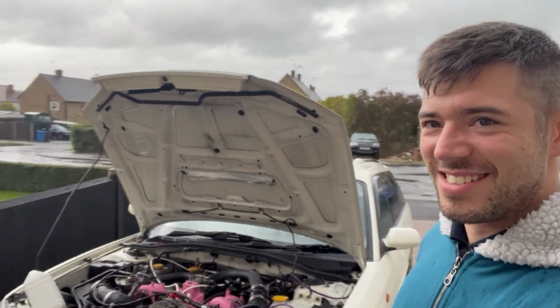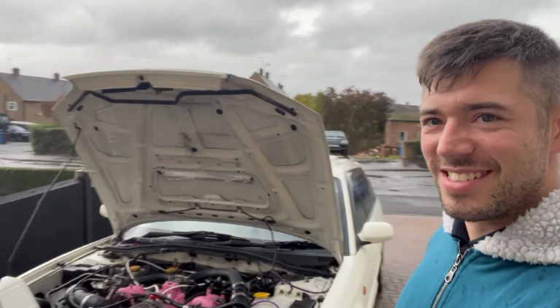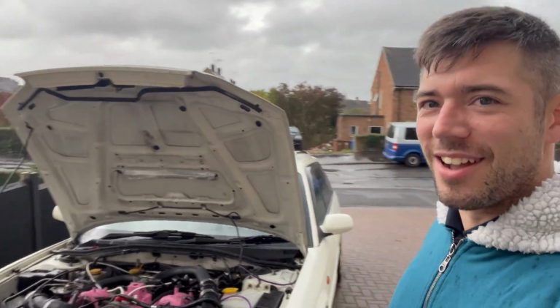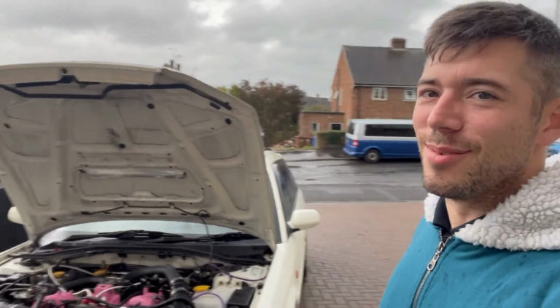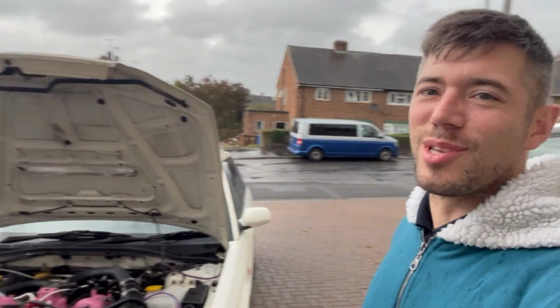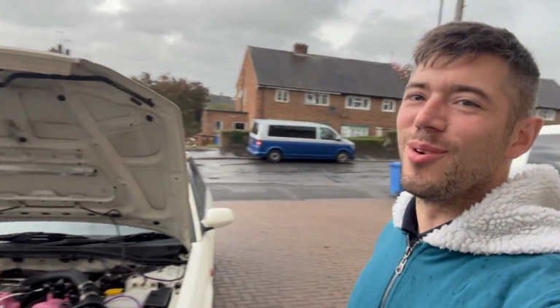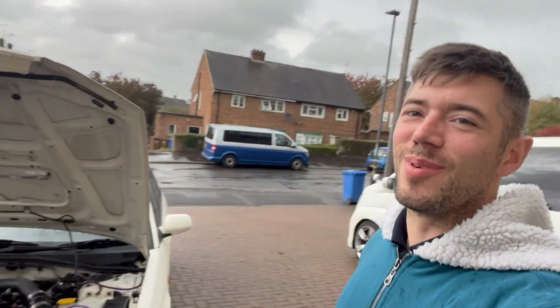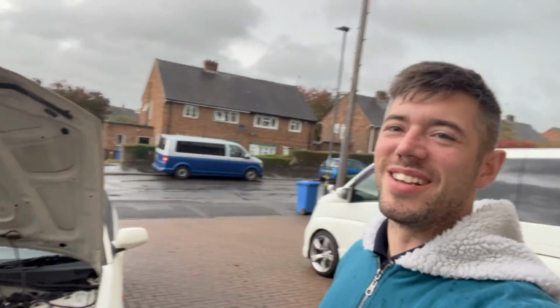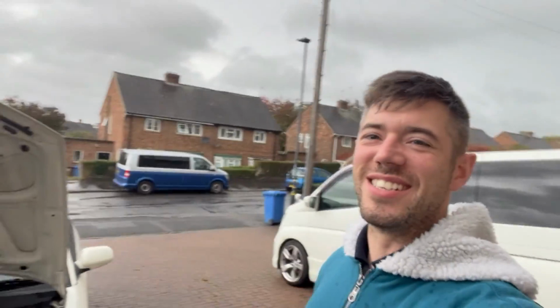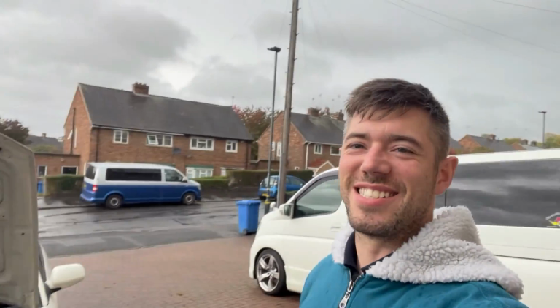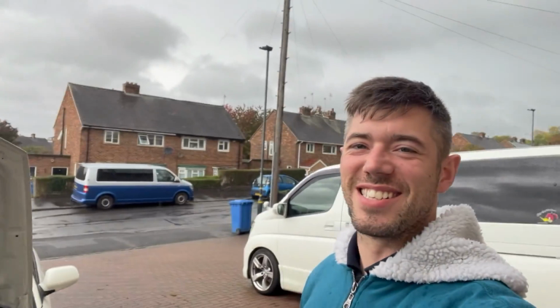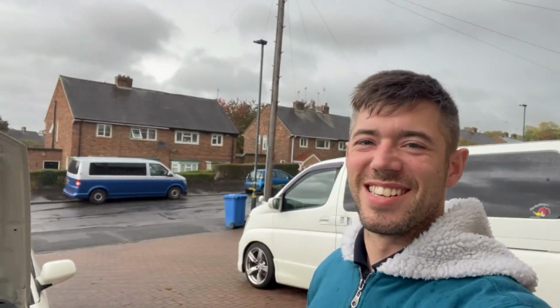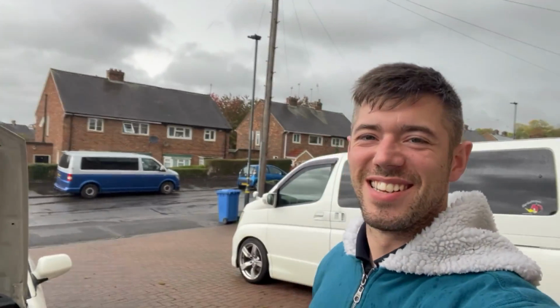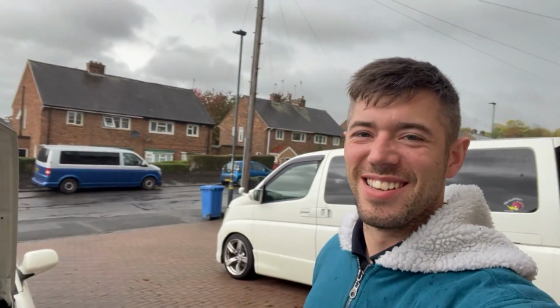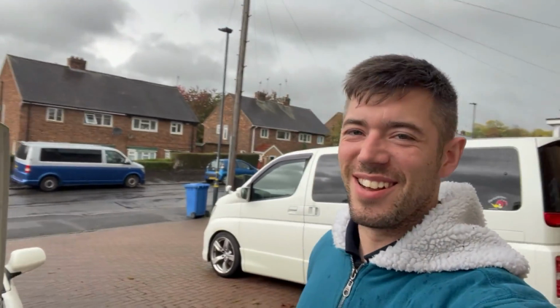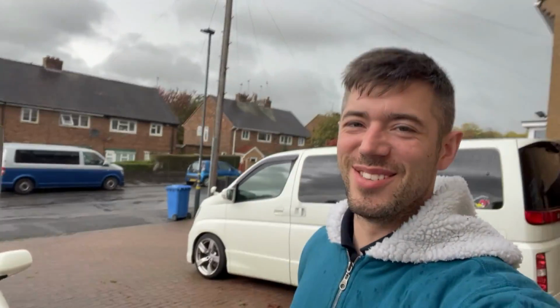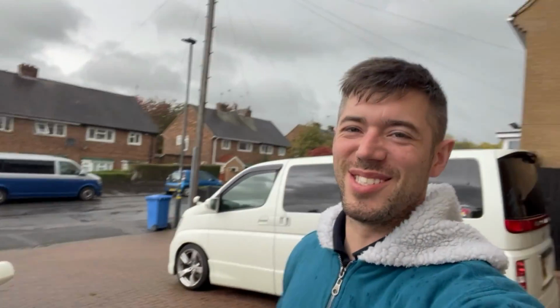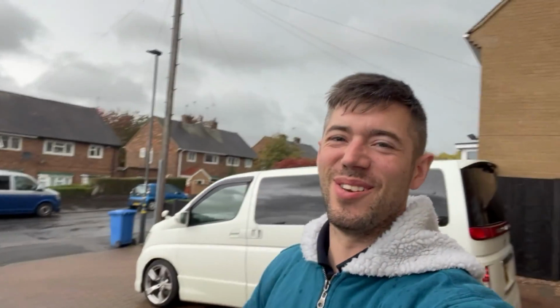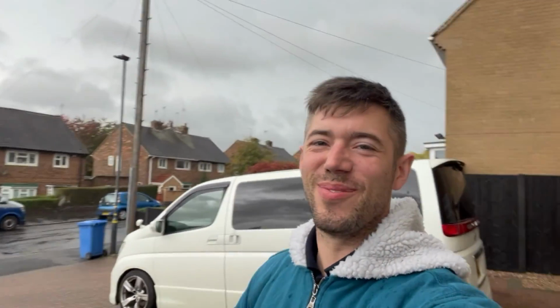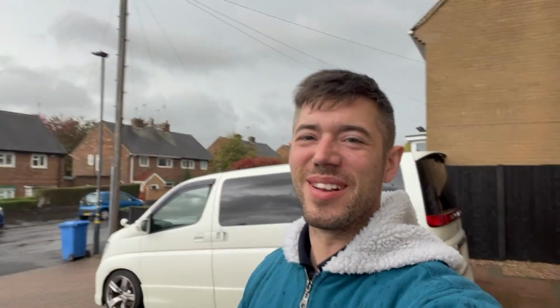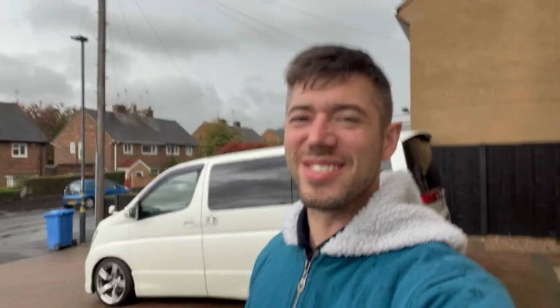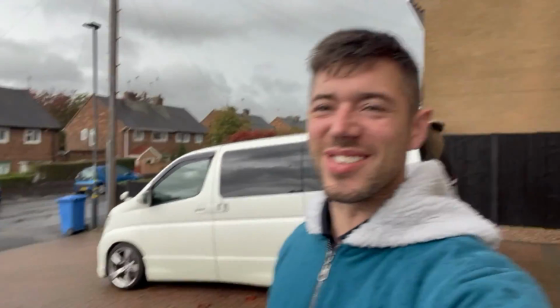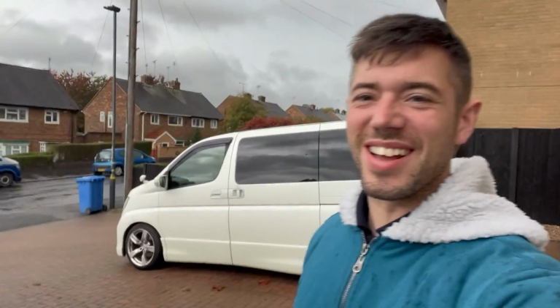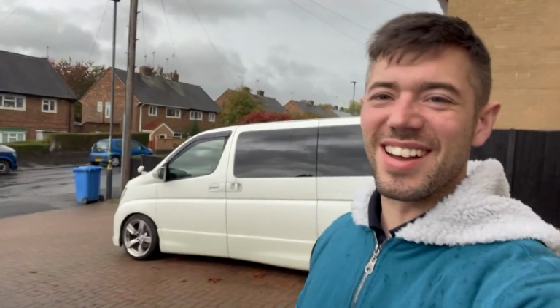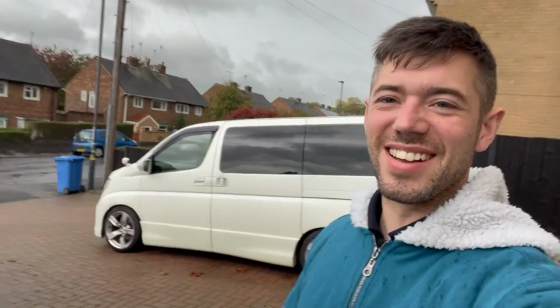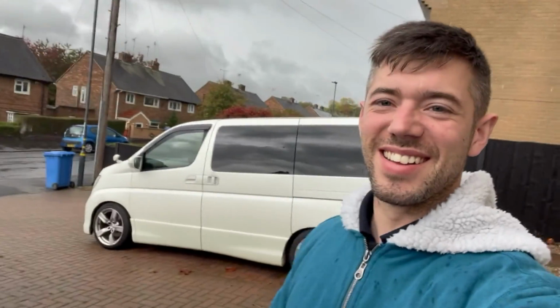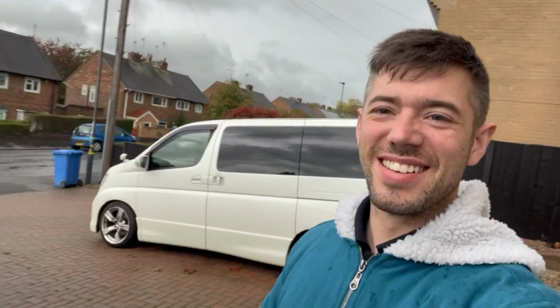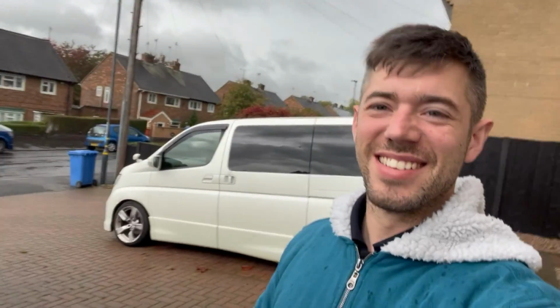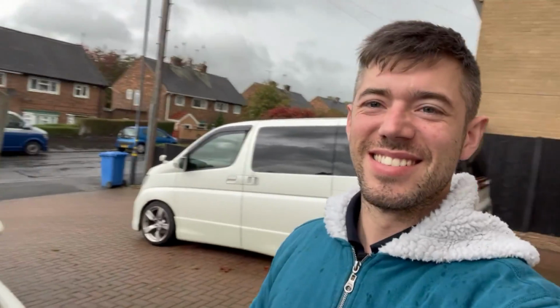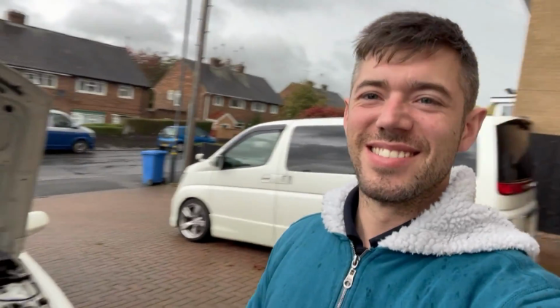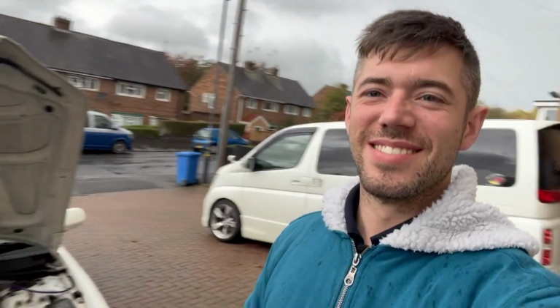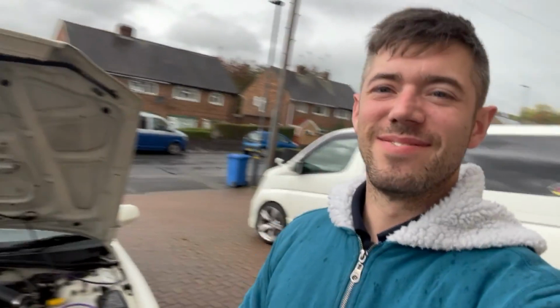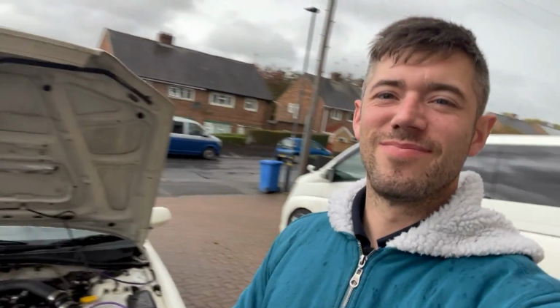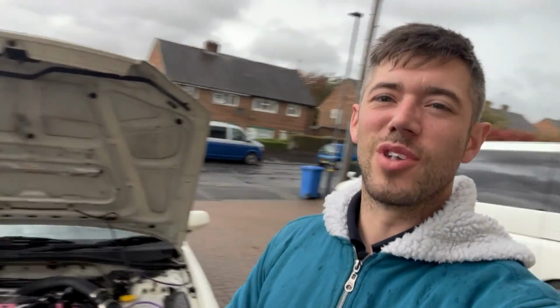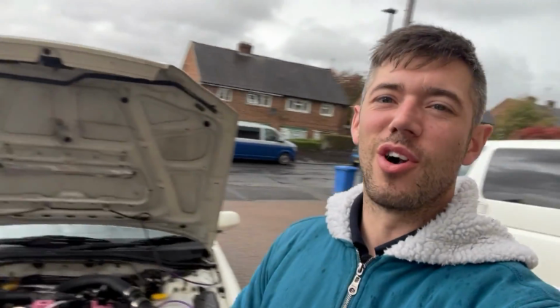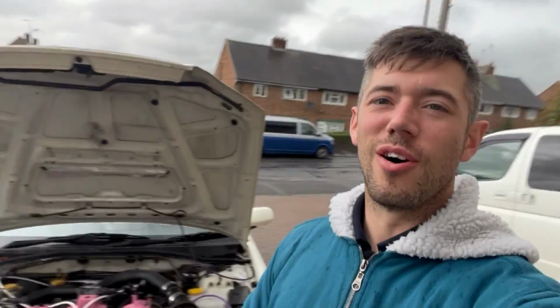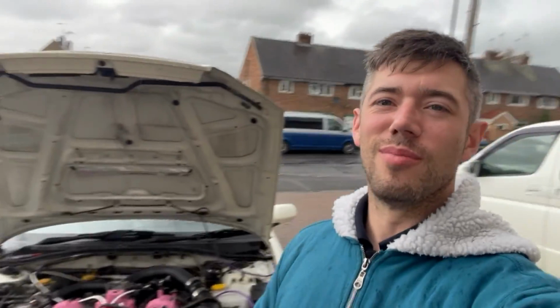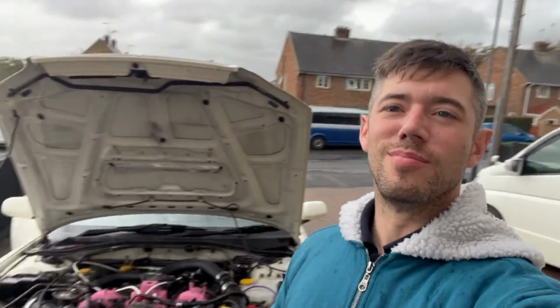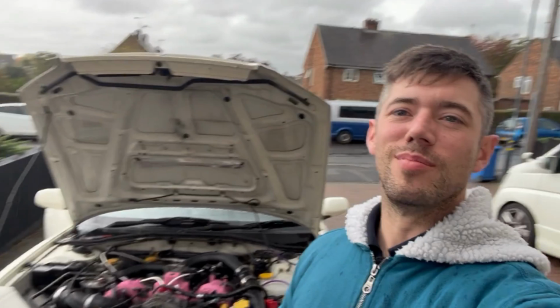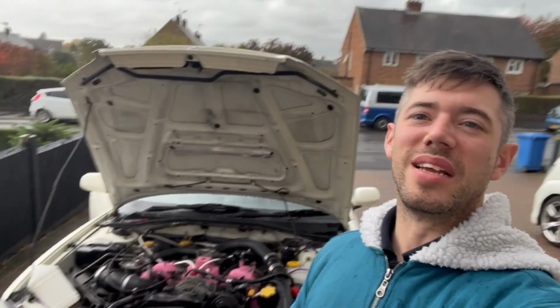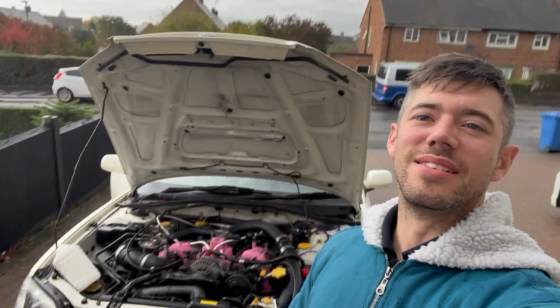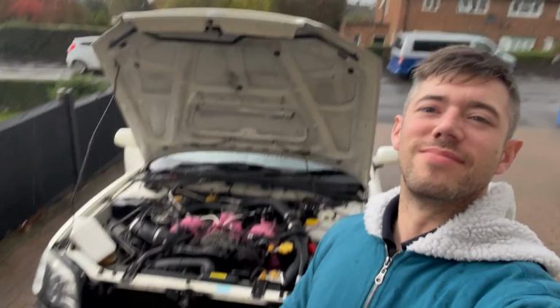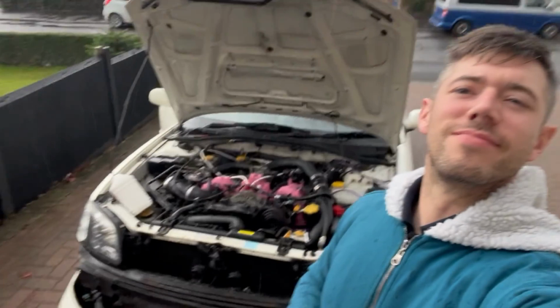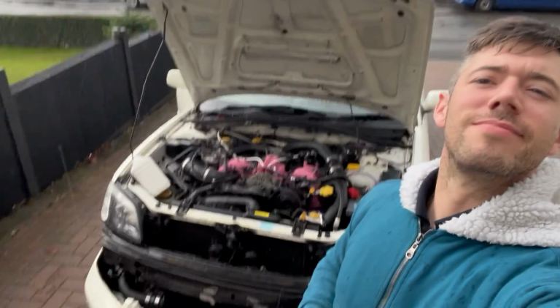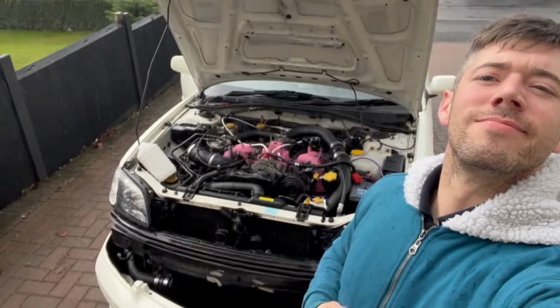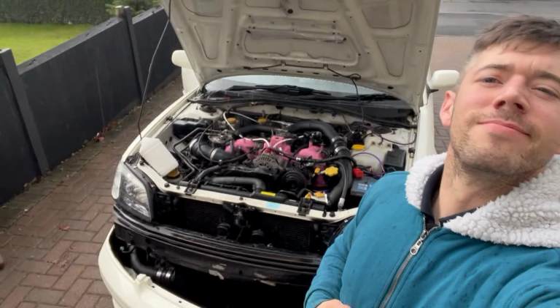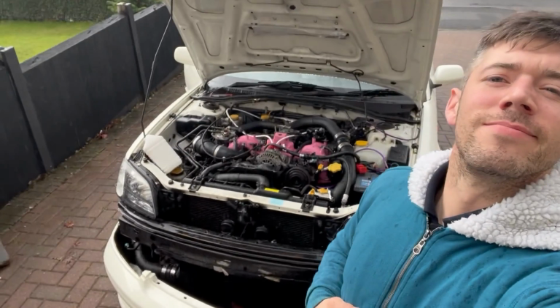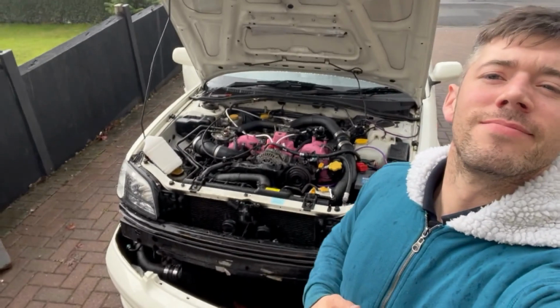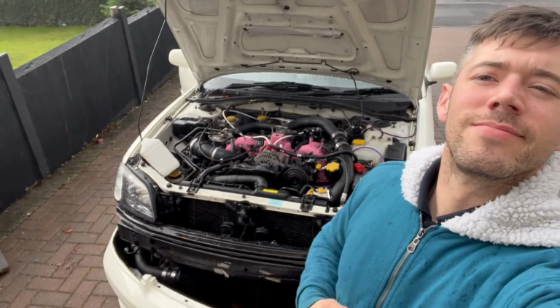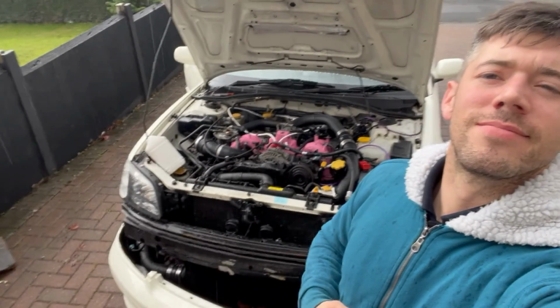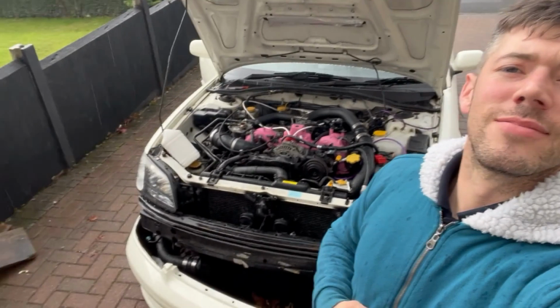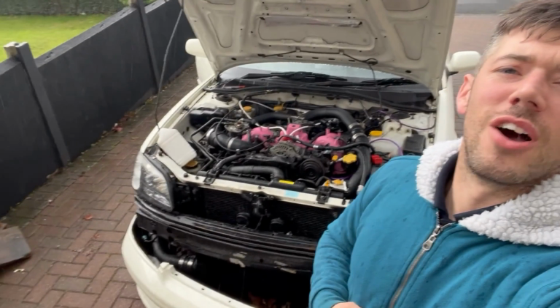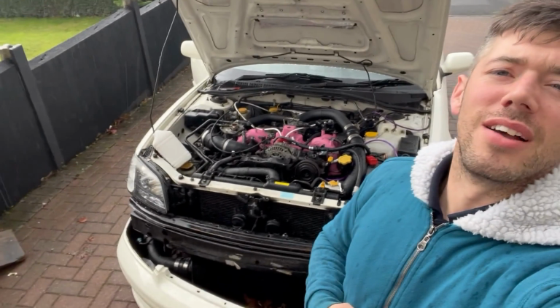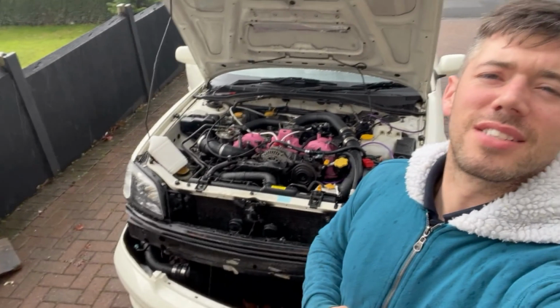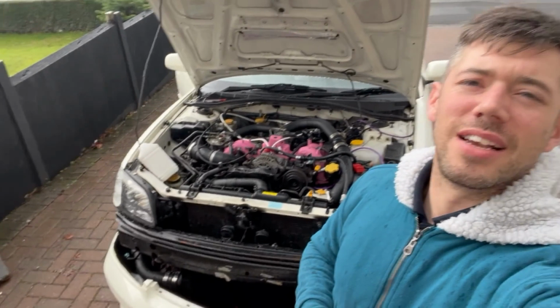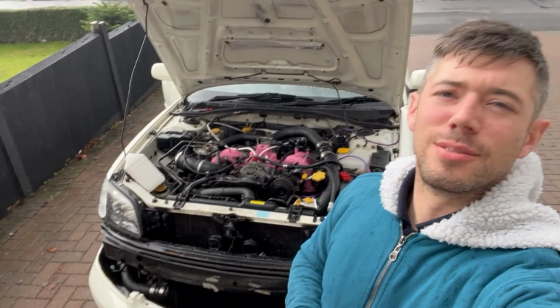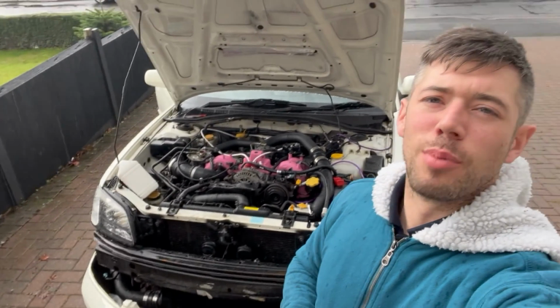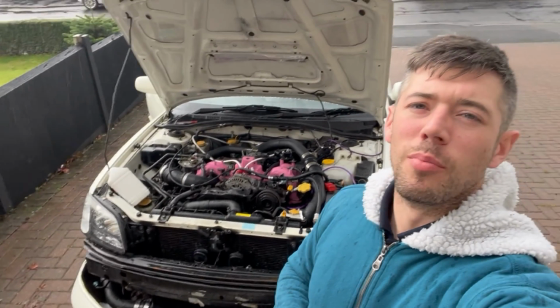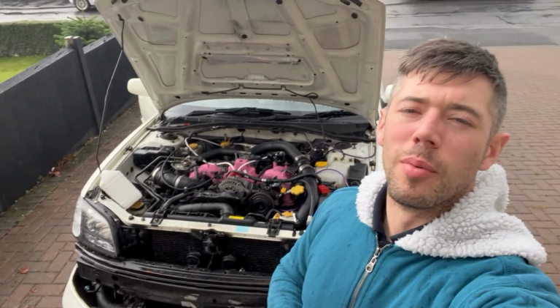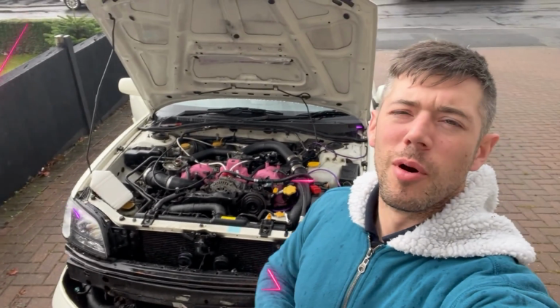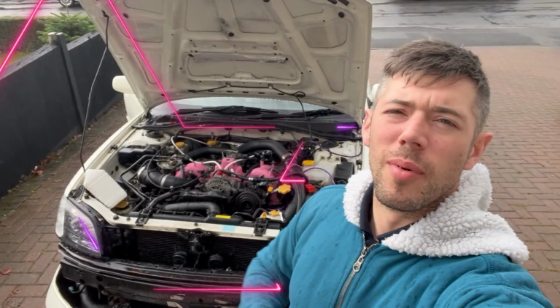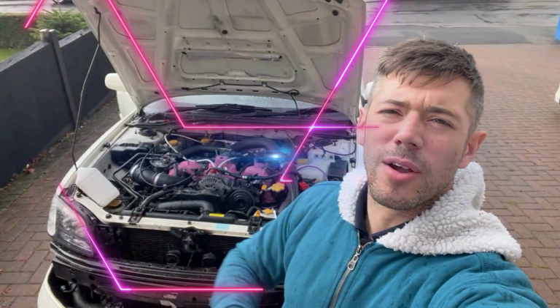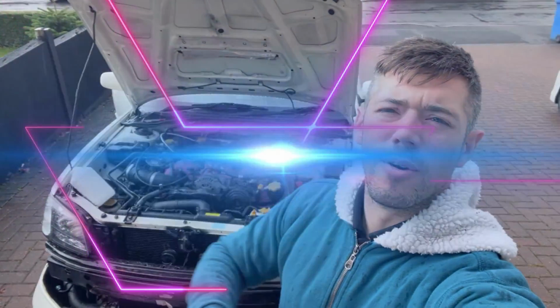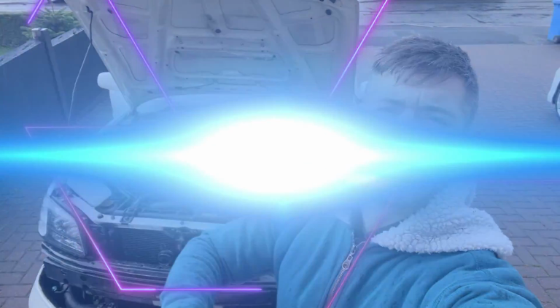Sounds sweet as anything. Lovely. I'm so pleased. Right, let's get this bumper back on.